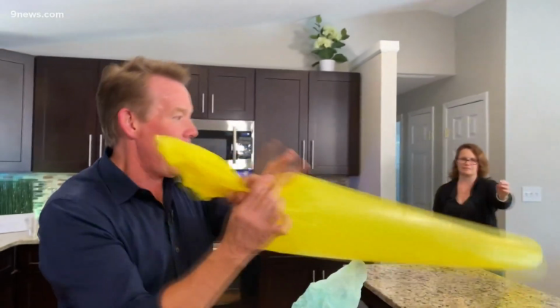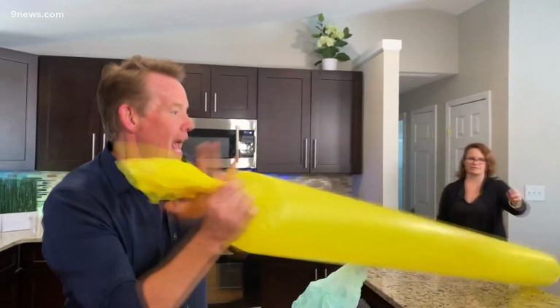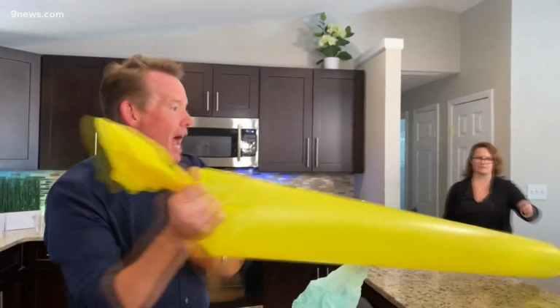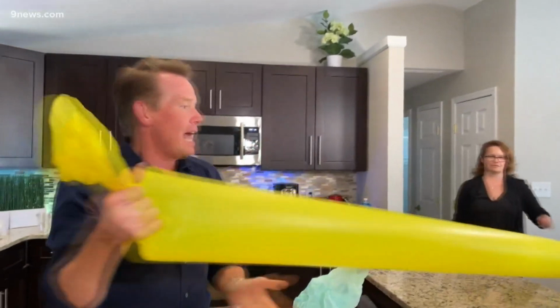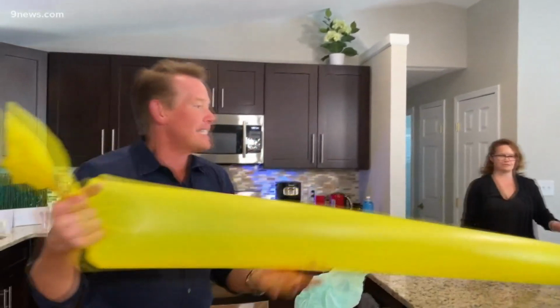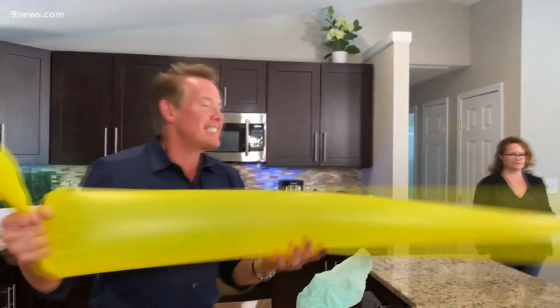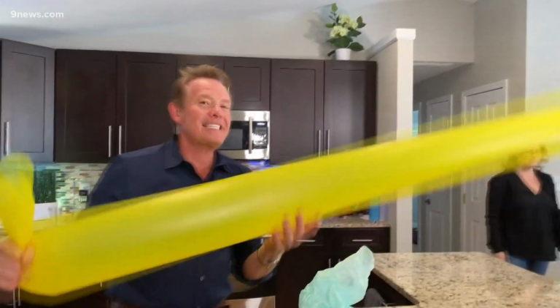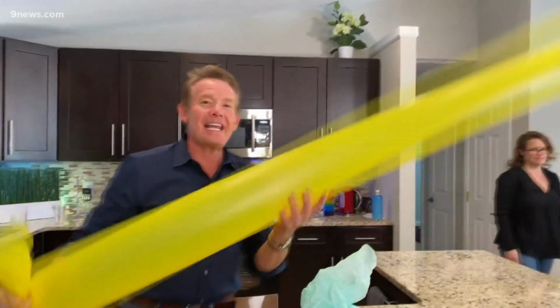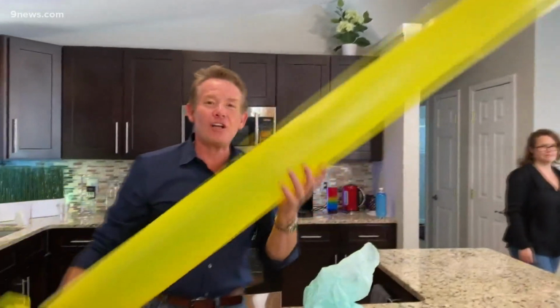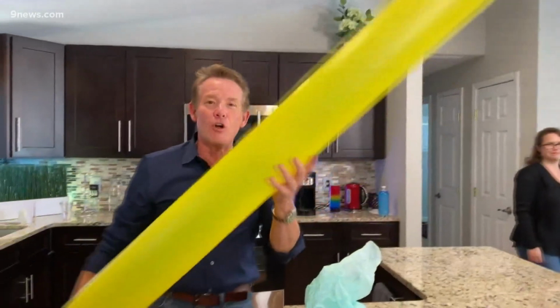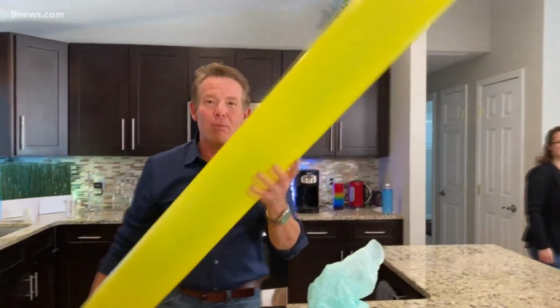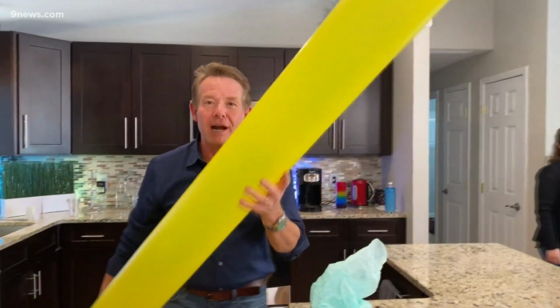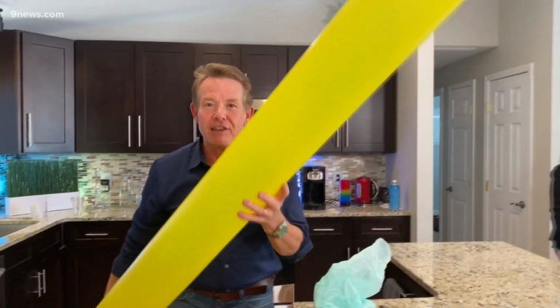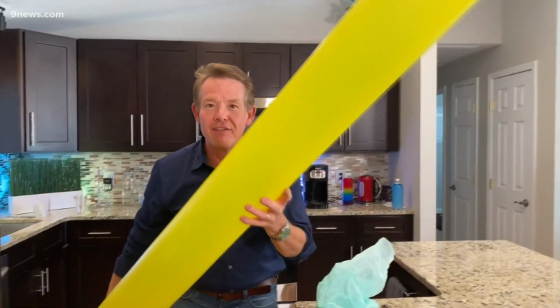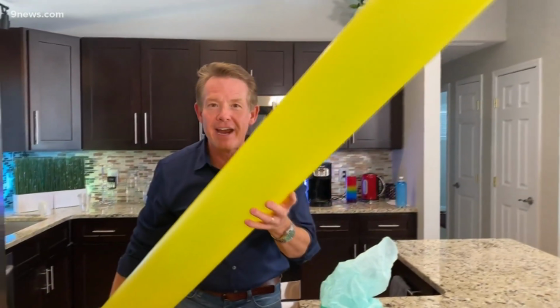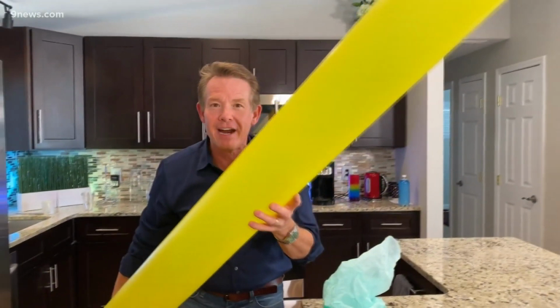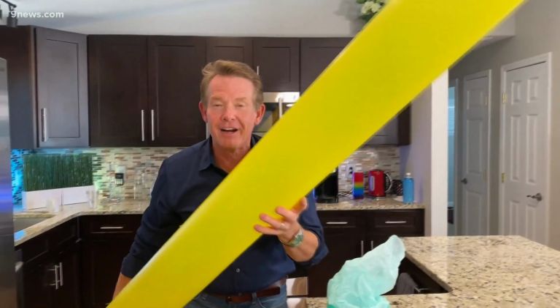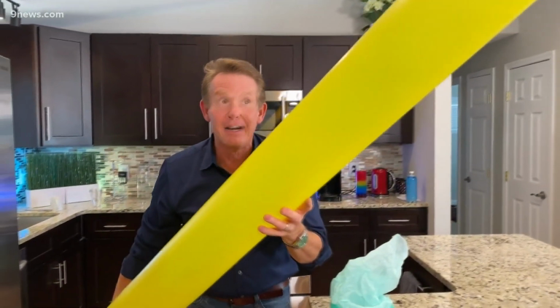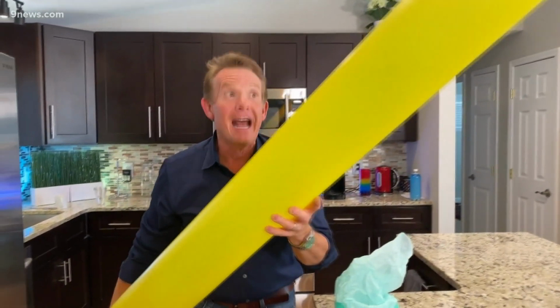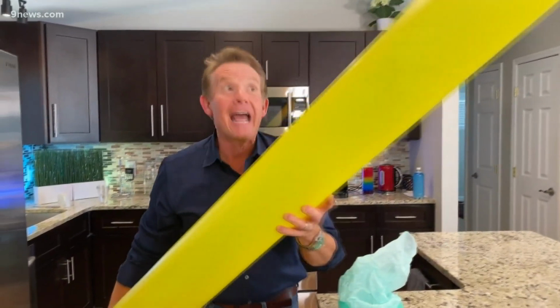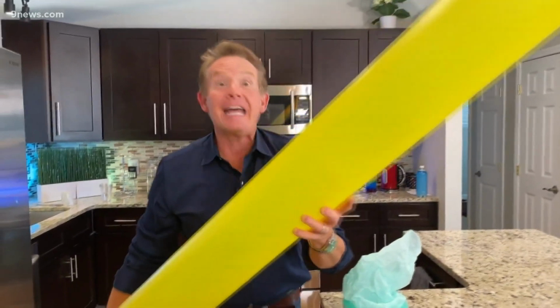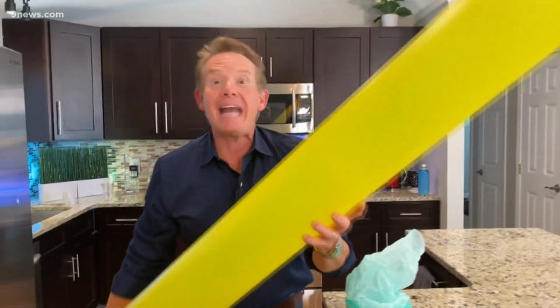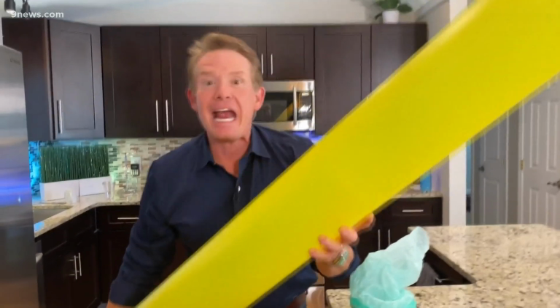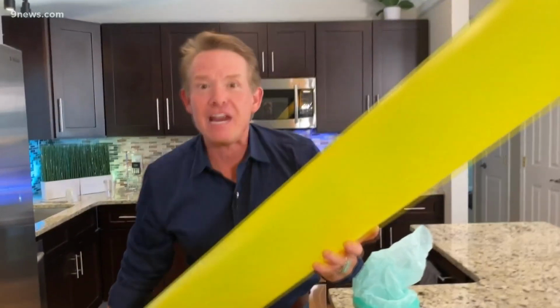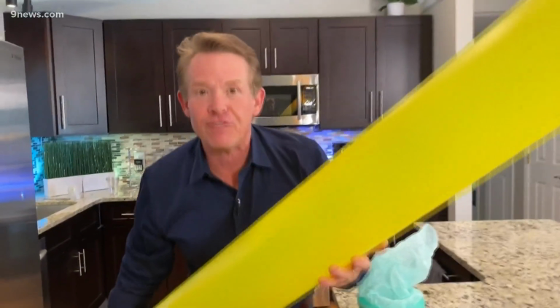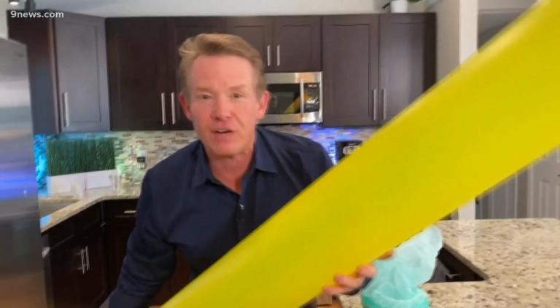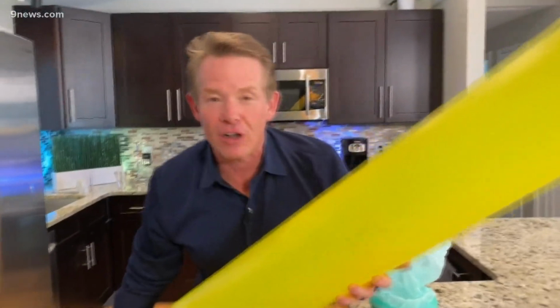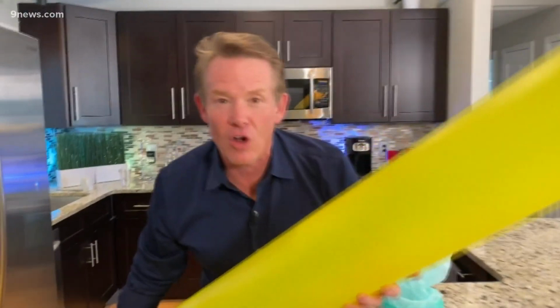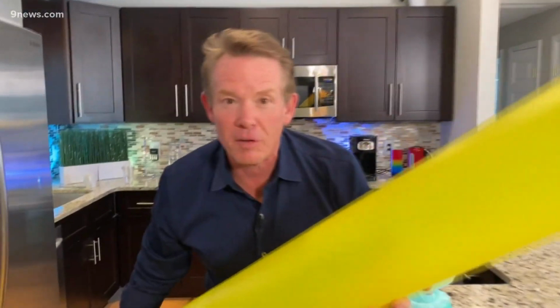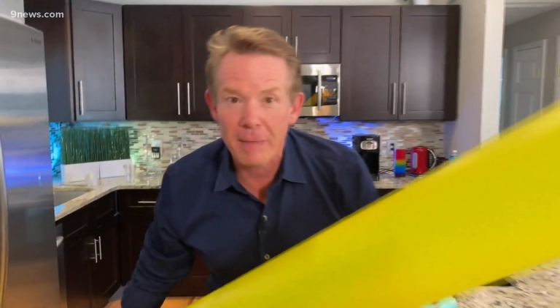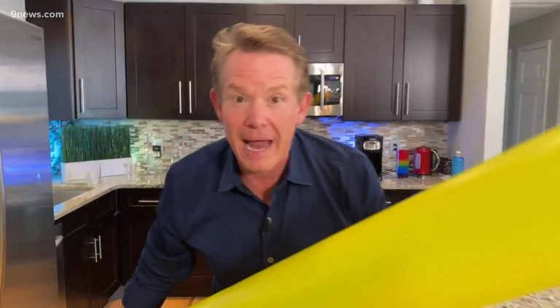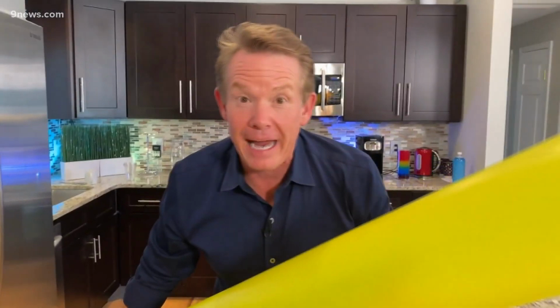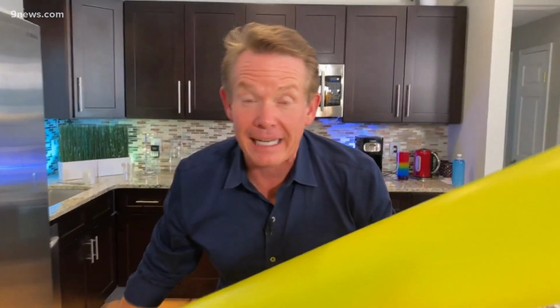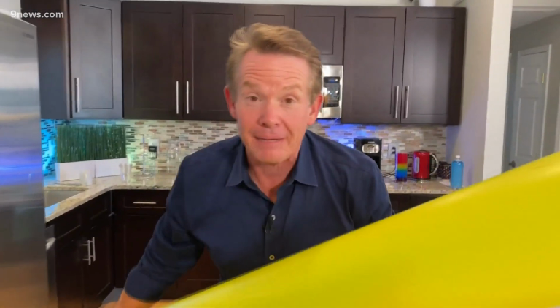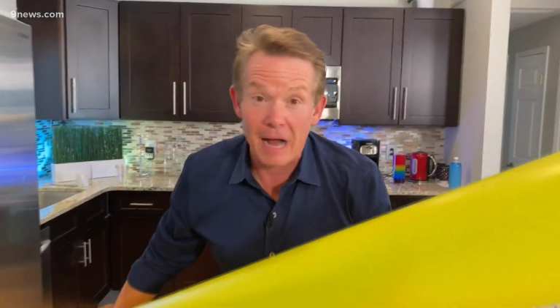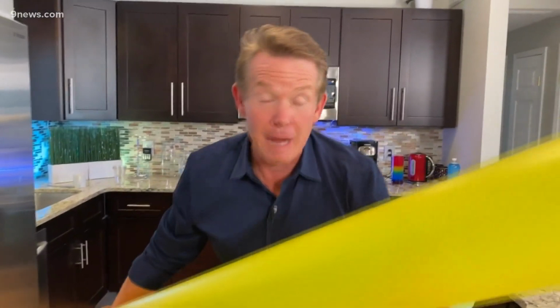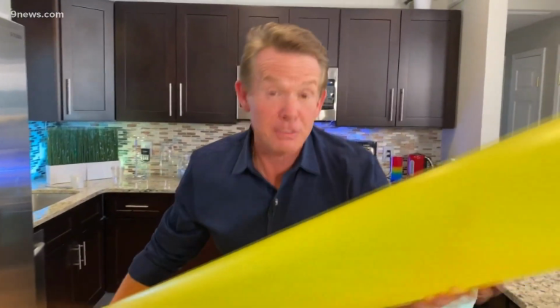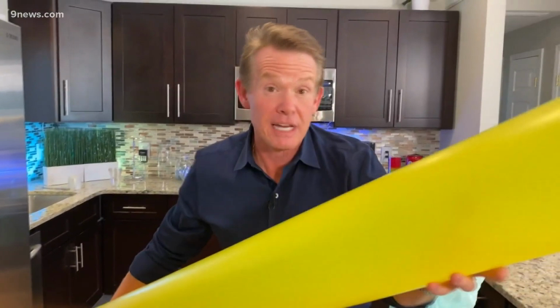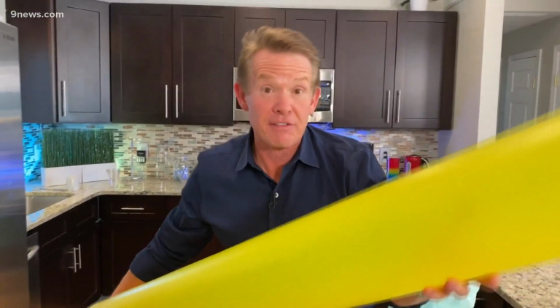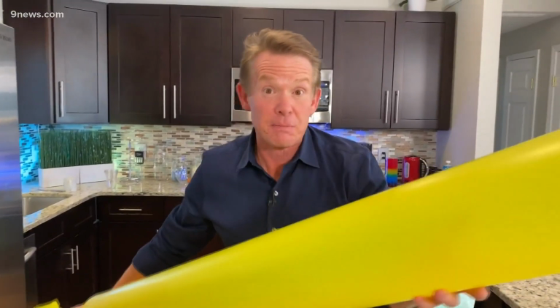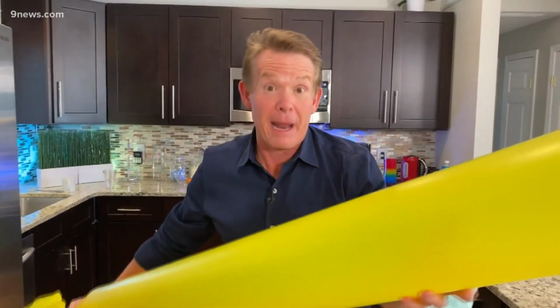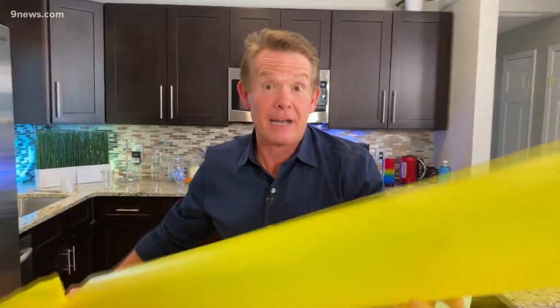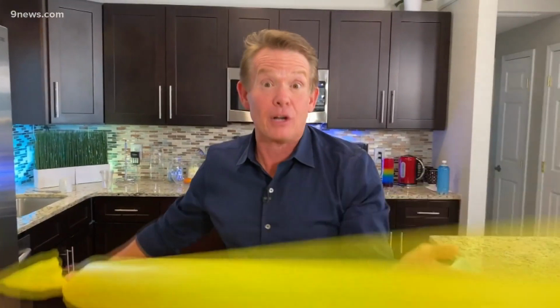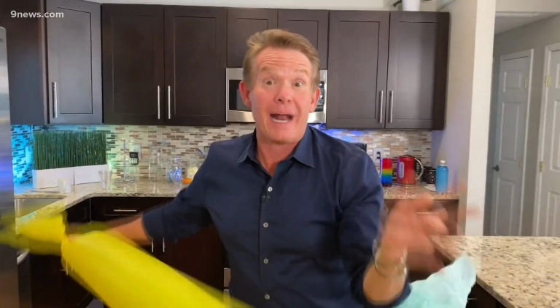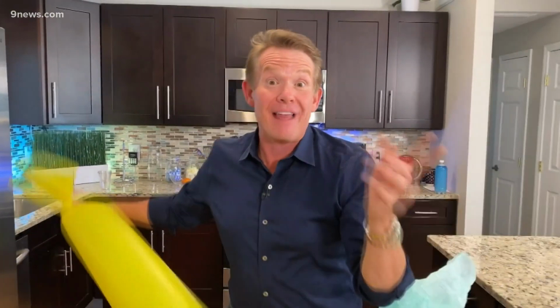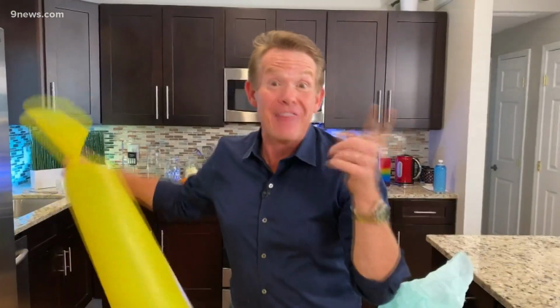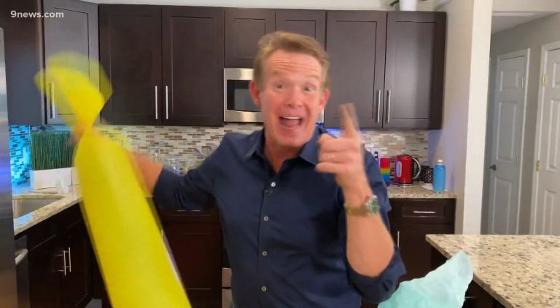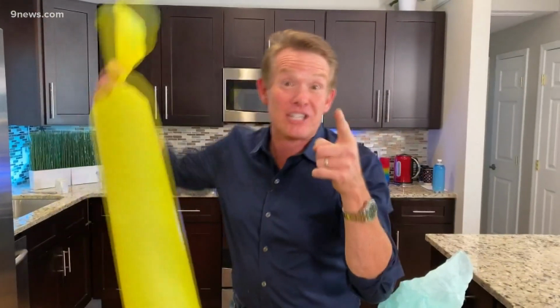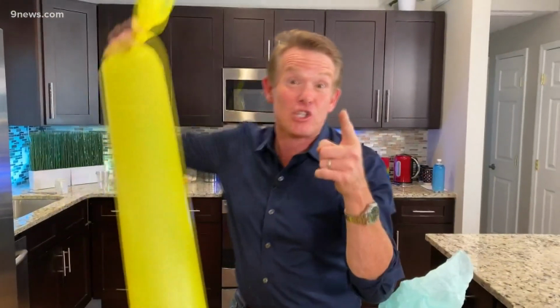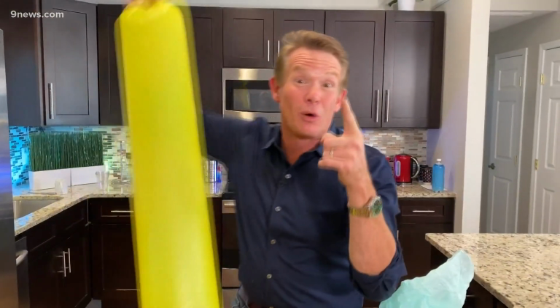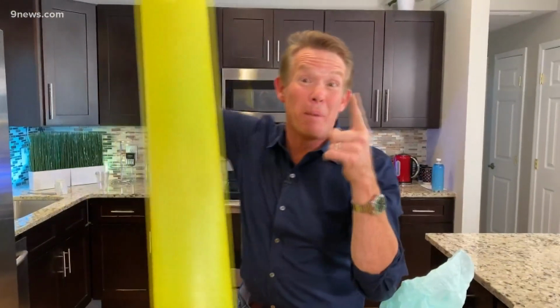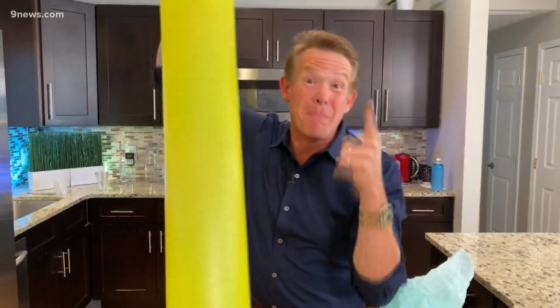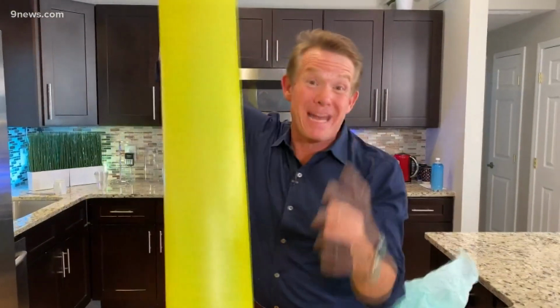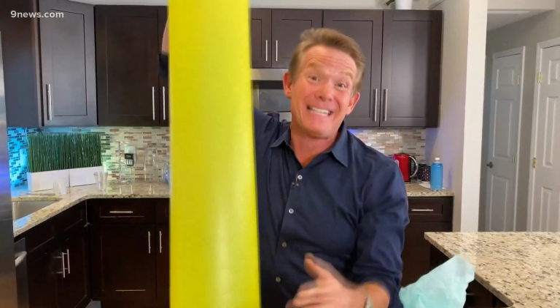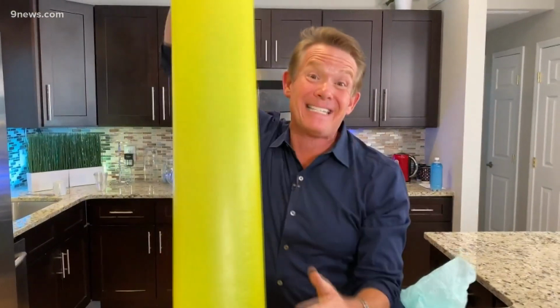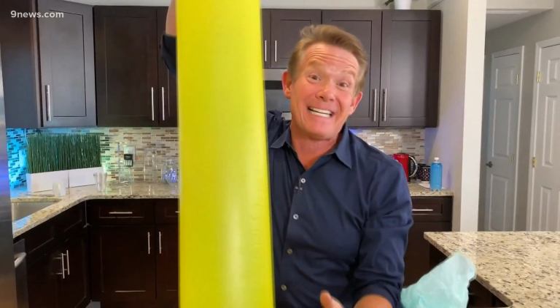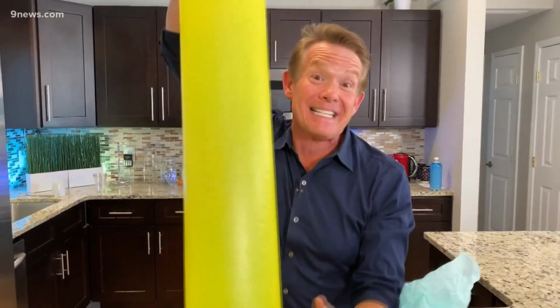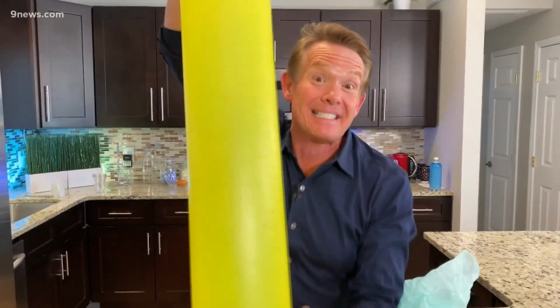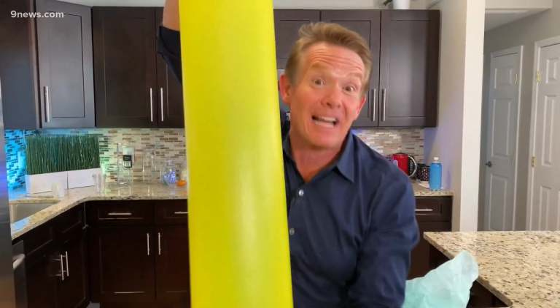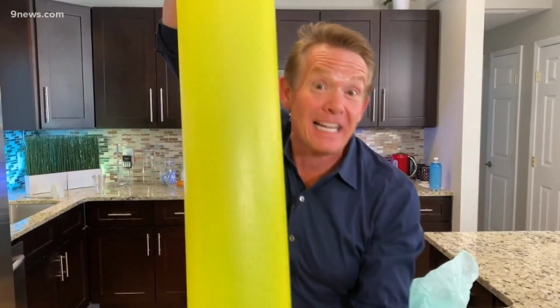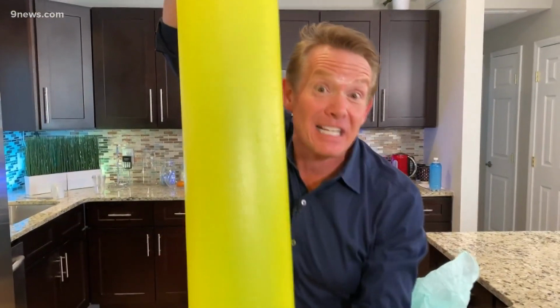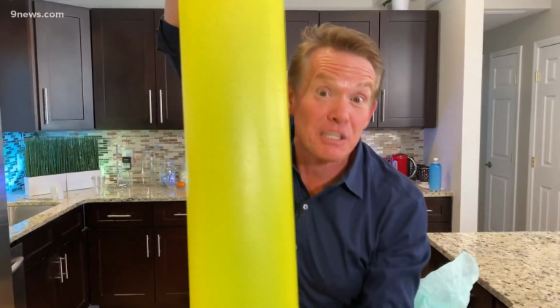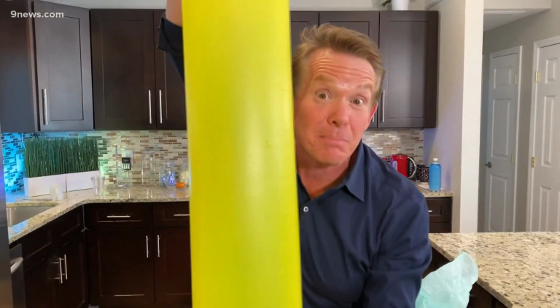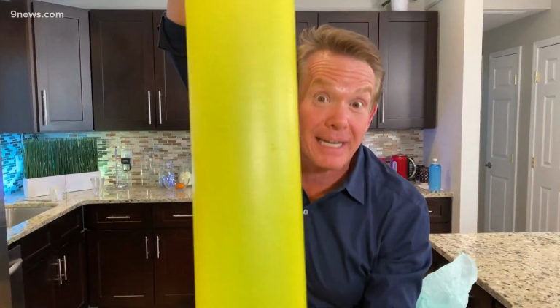A single breath of air and an eight-foot-long bag. I'm Steve Spangler, and that's your amazing Science Minute.